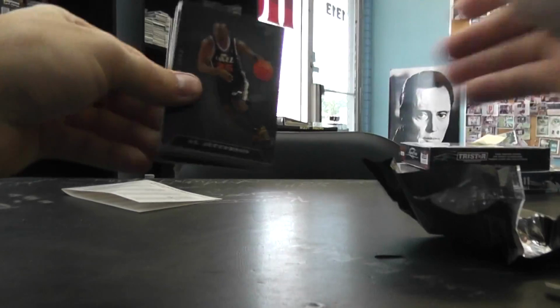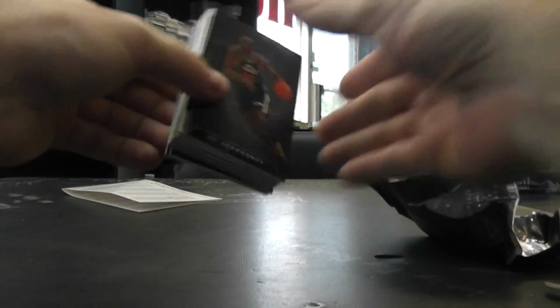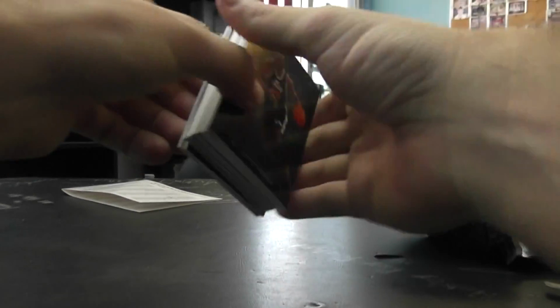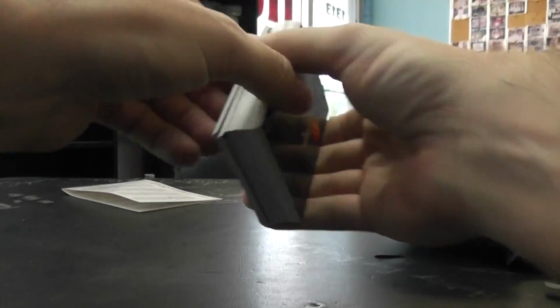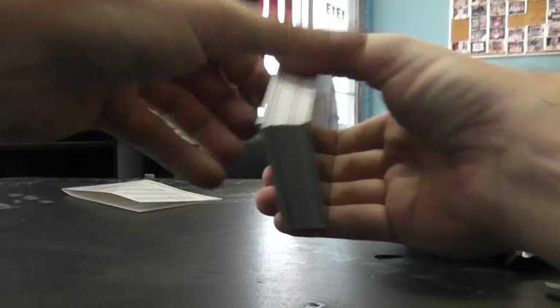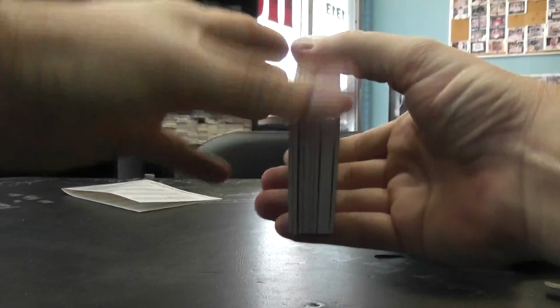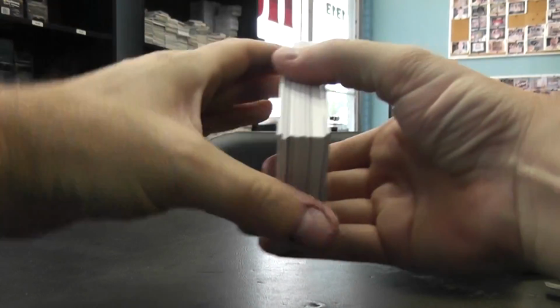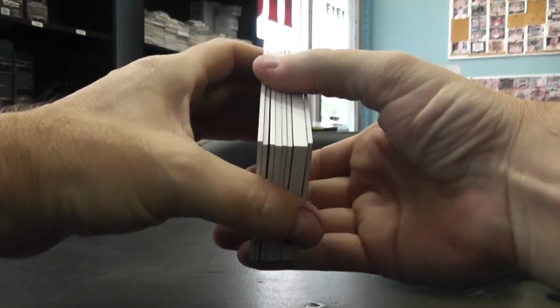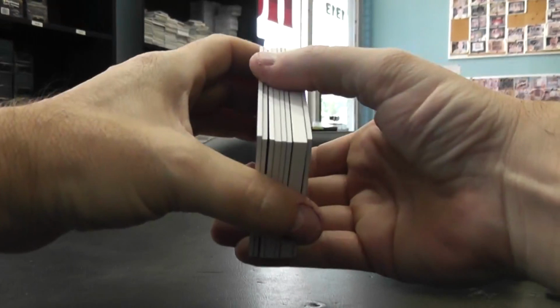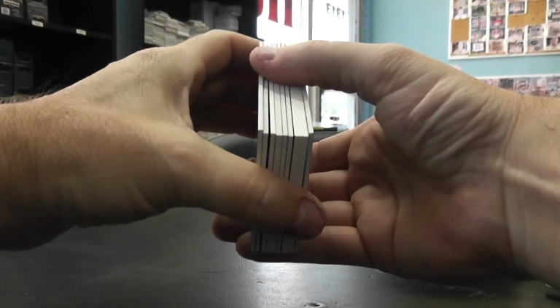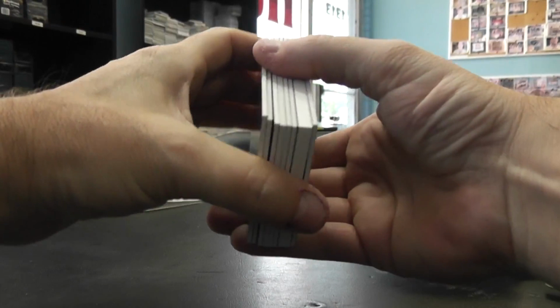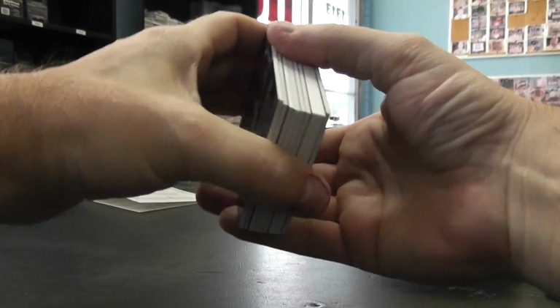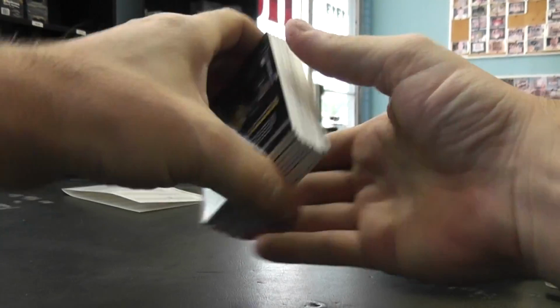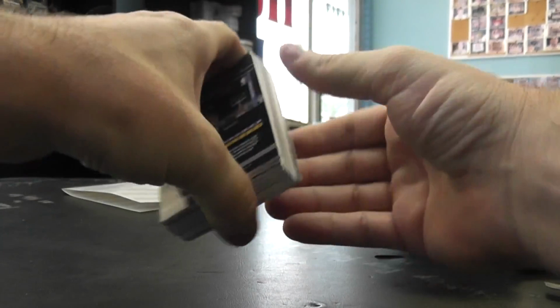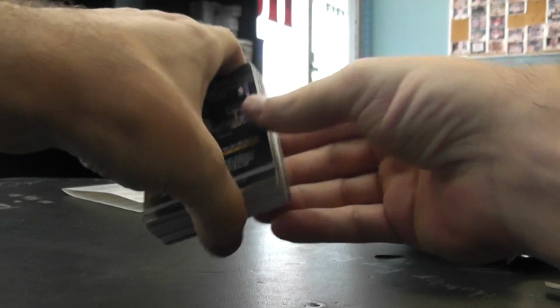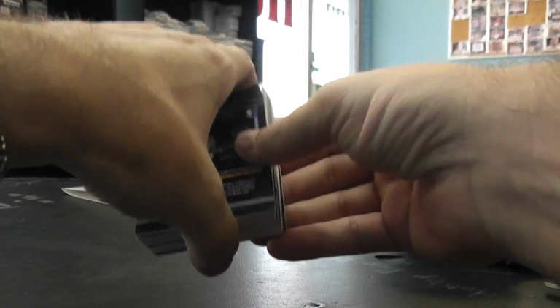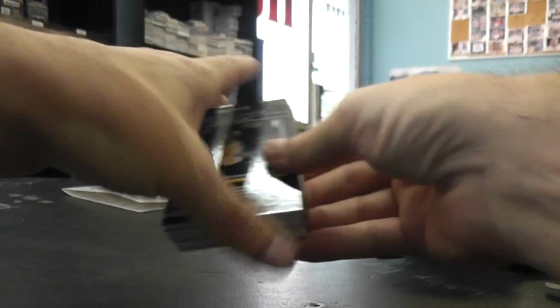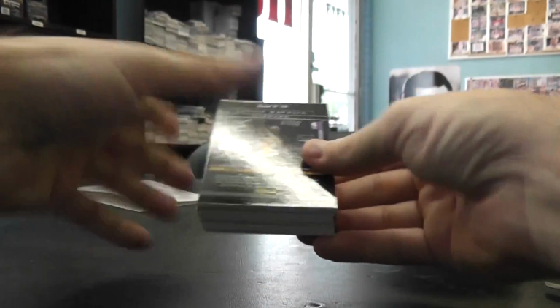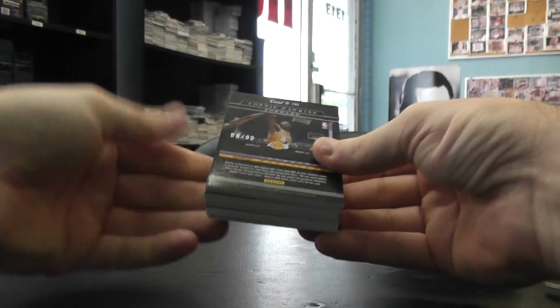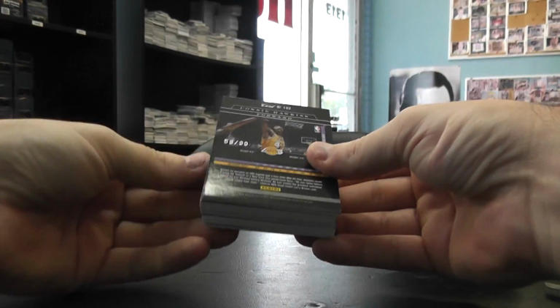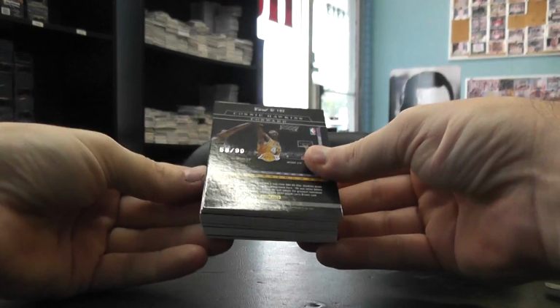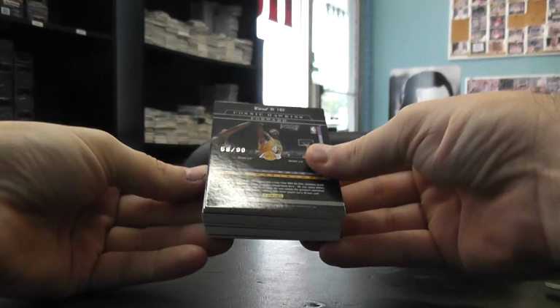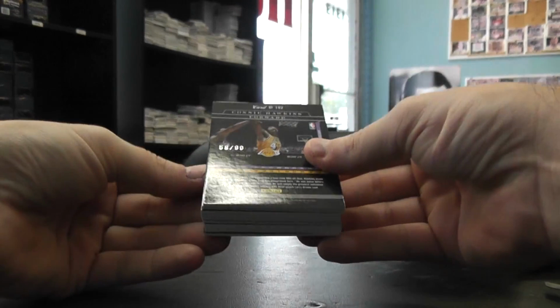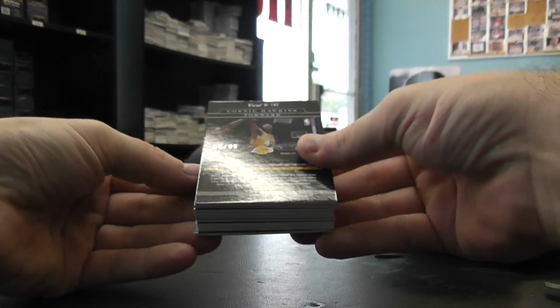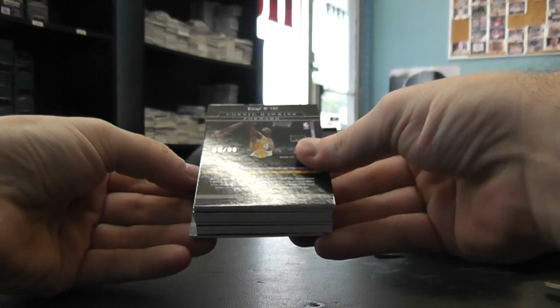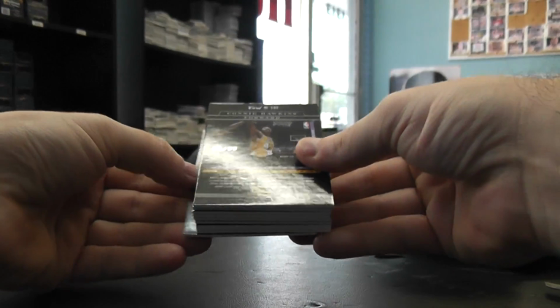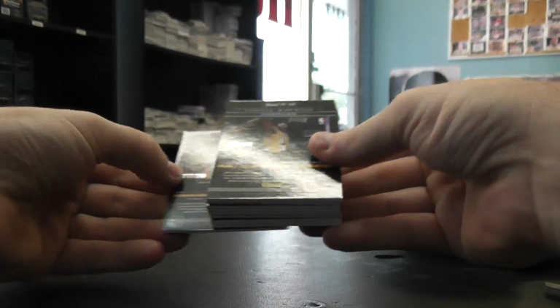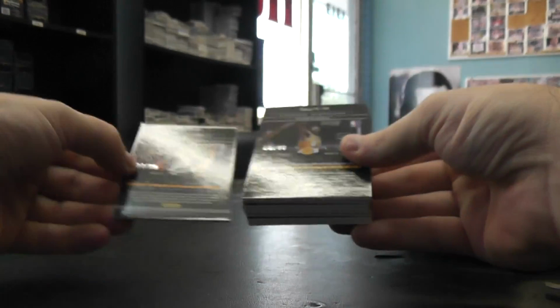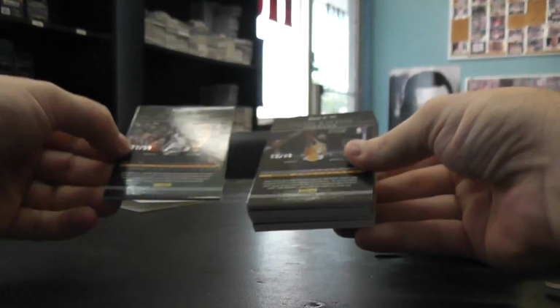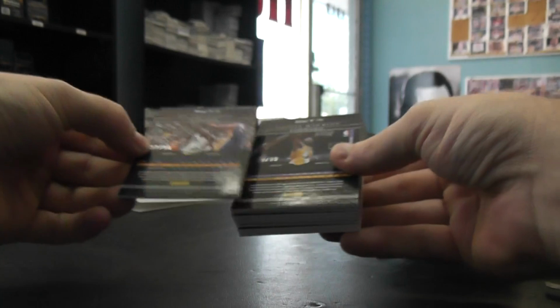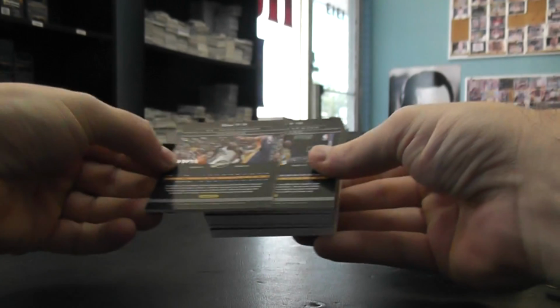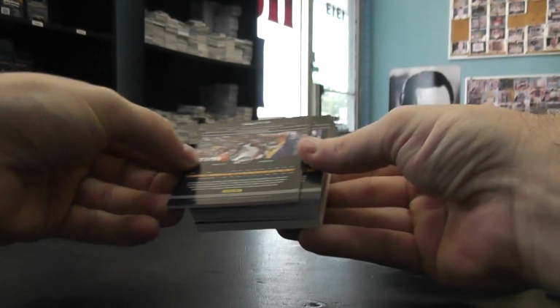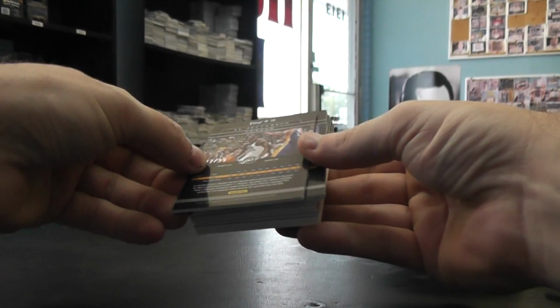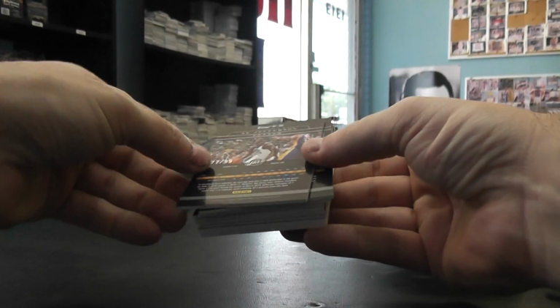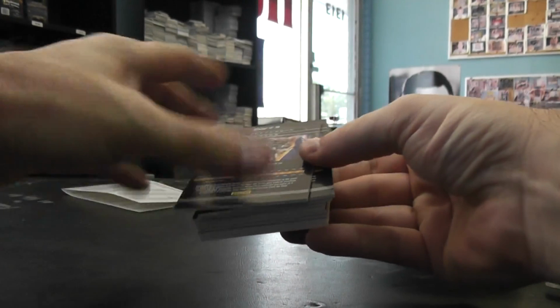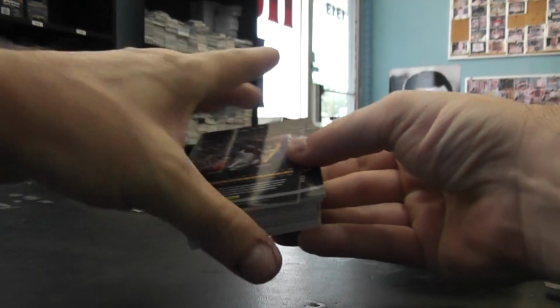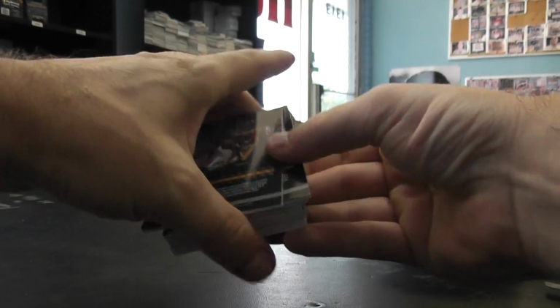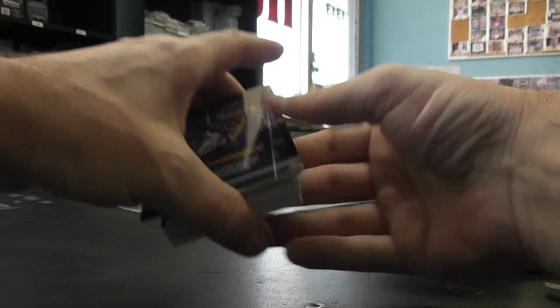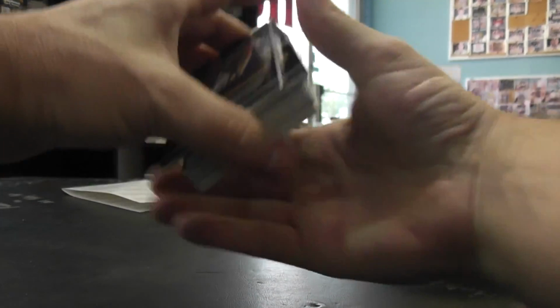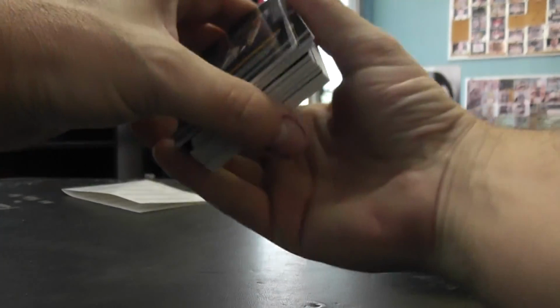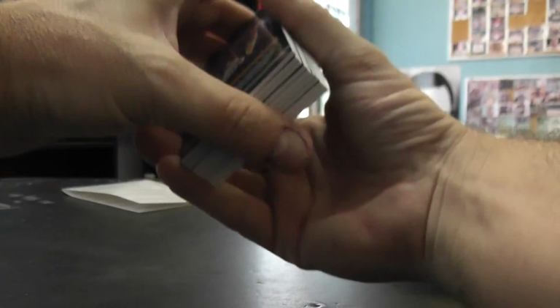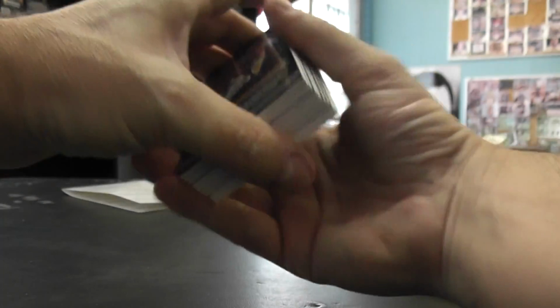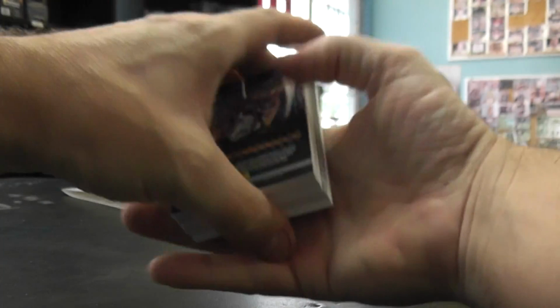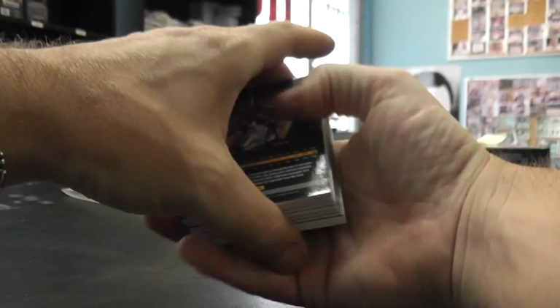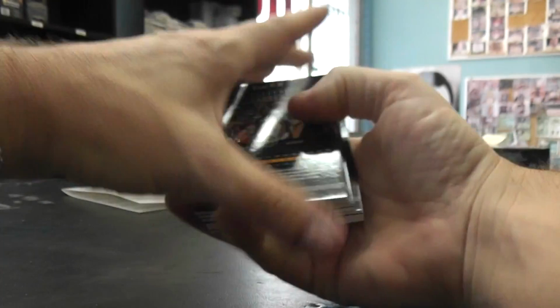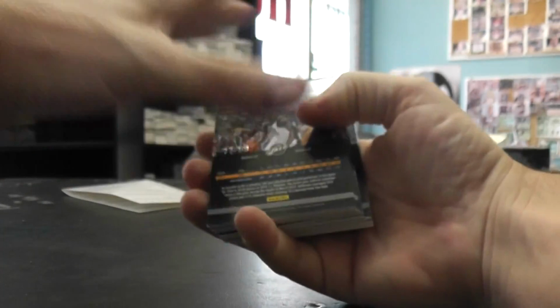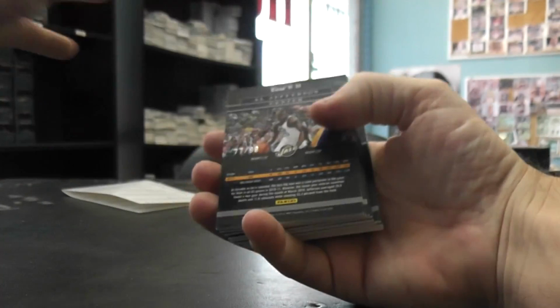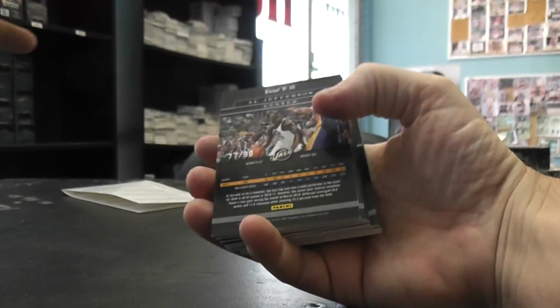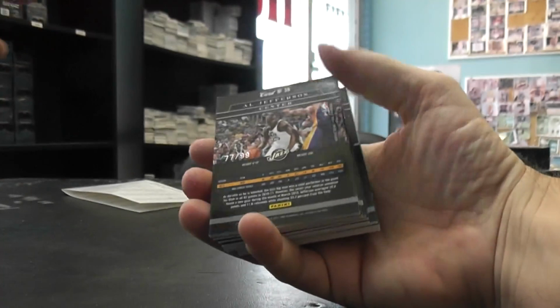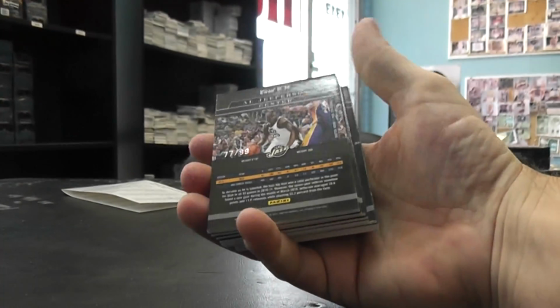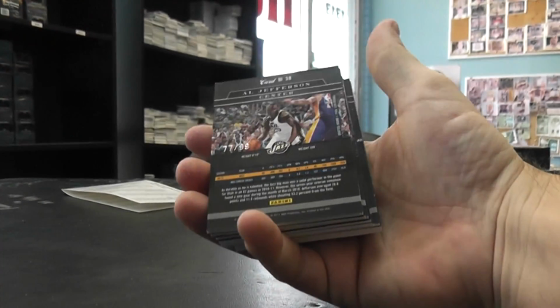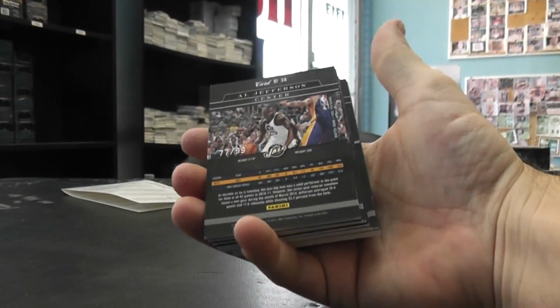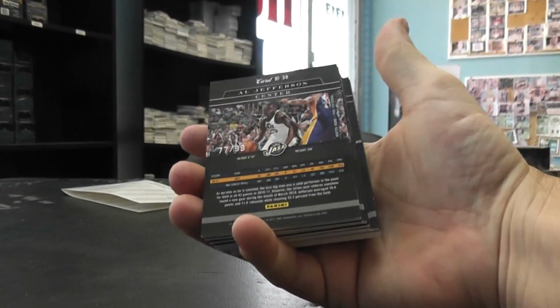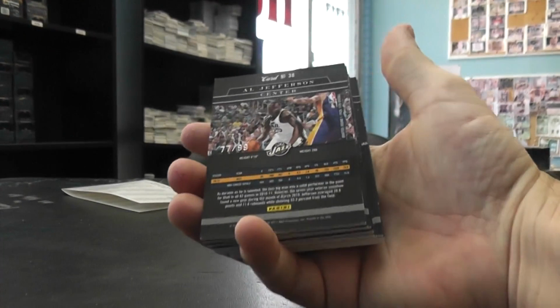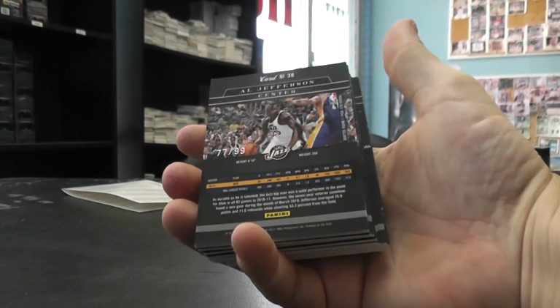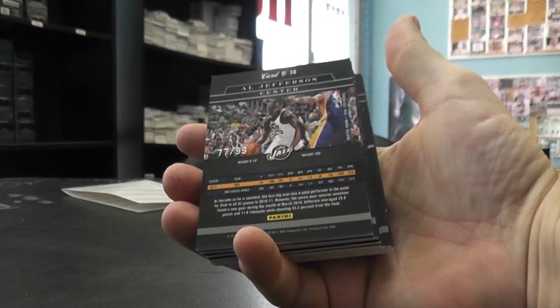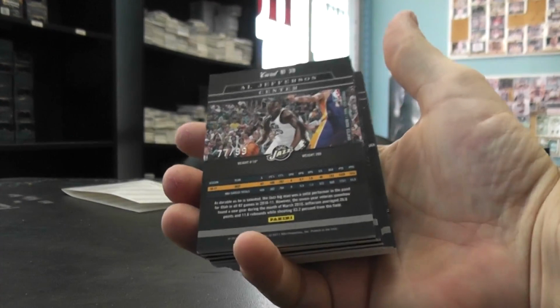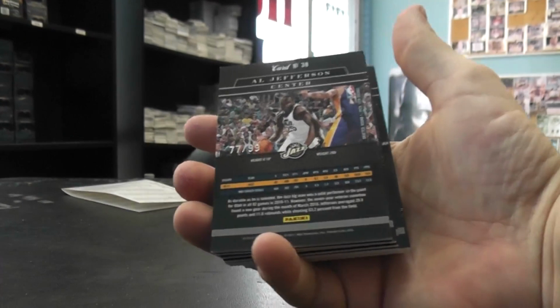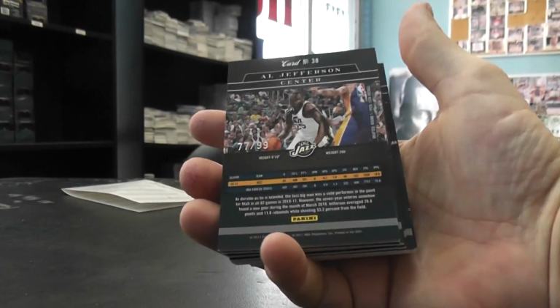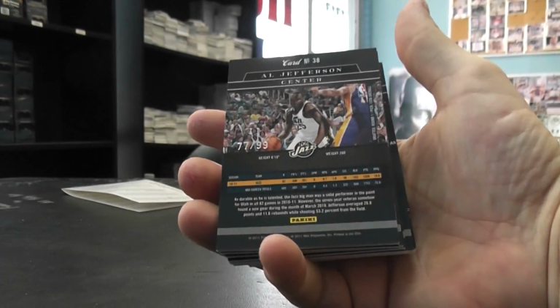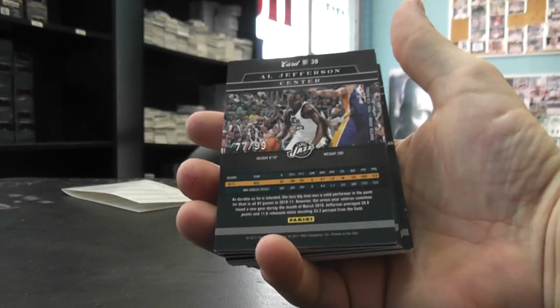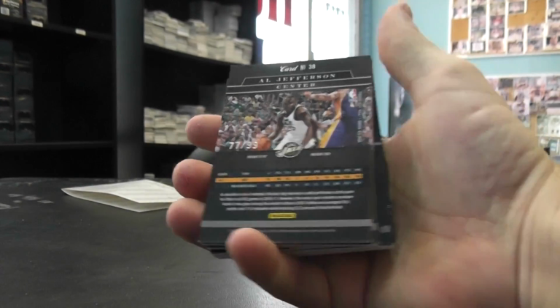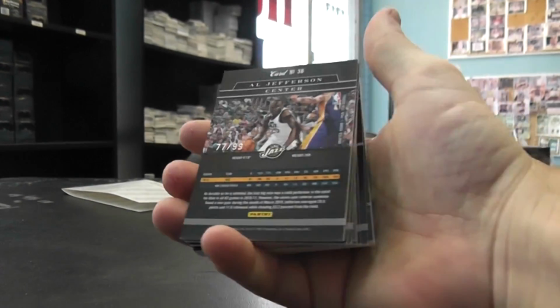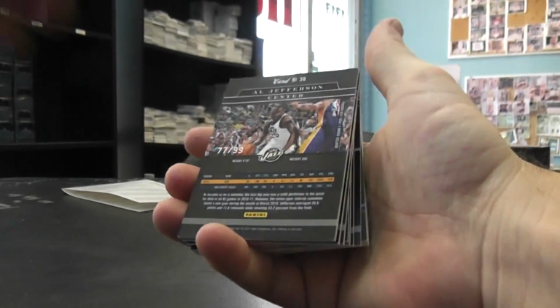All right, we got a logo man in the front, so that means it's an autographed version, usually. All right, here we go.